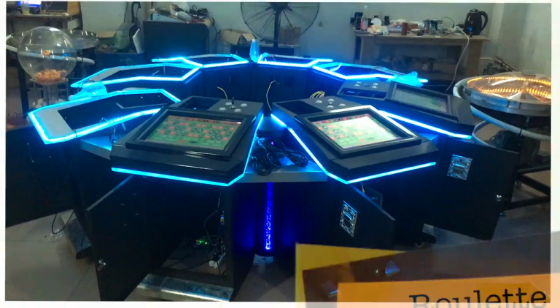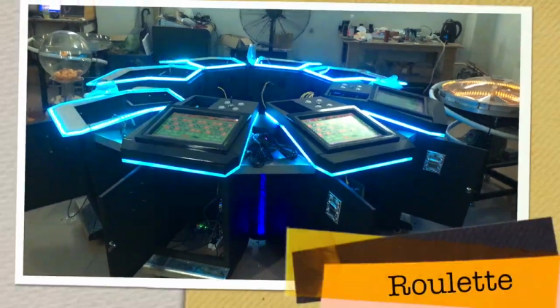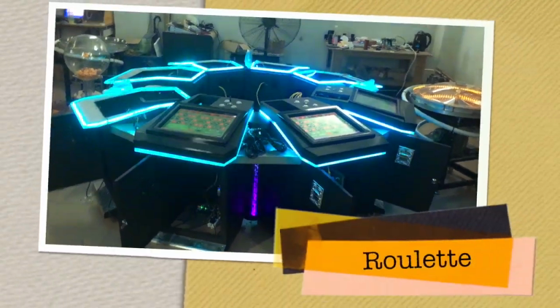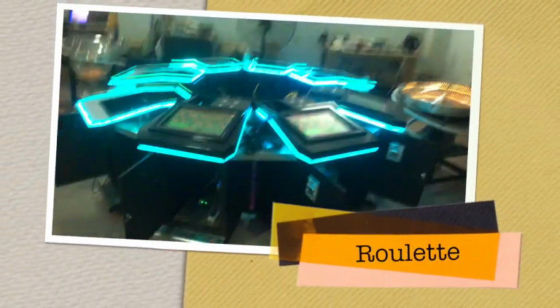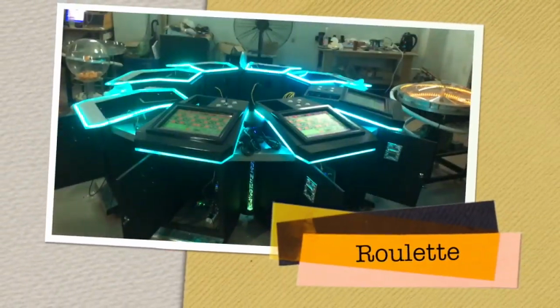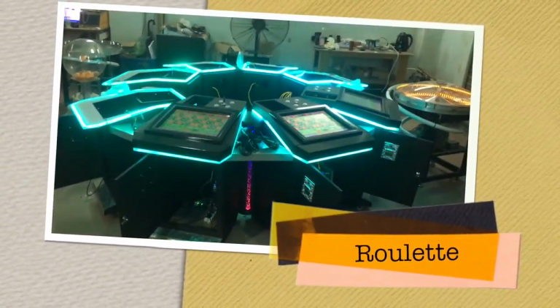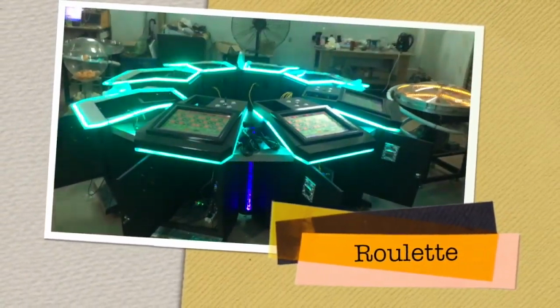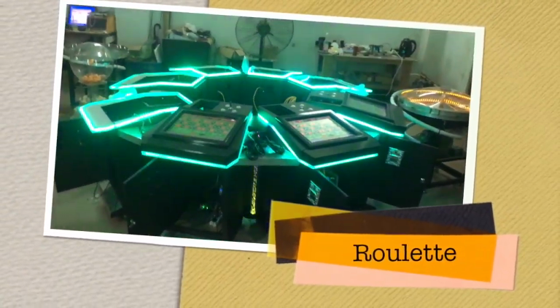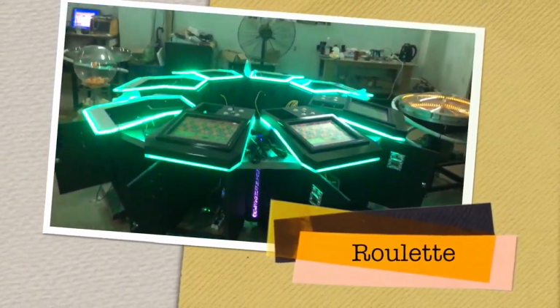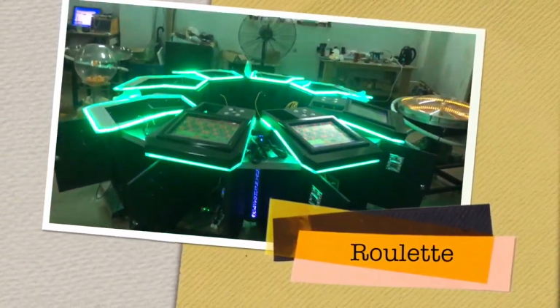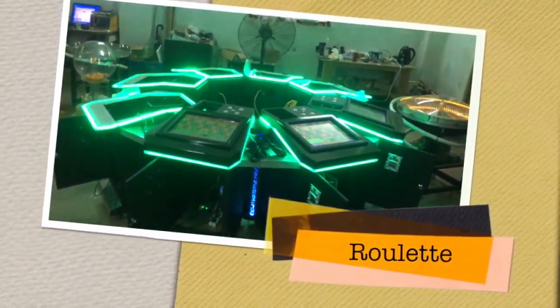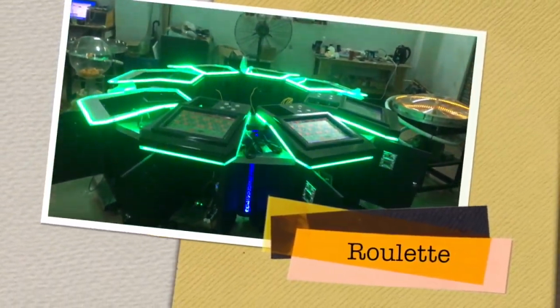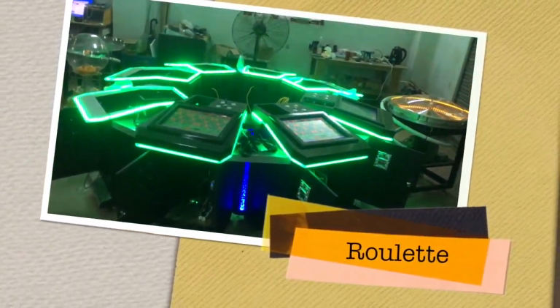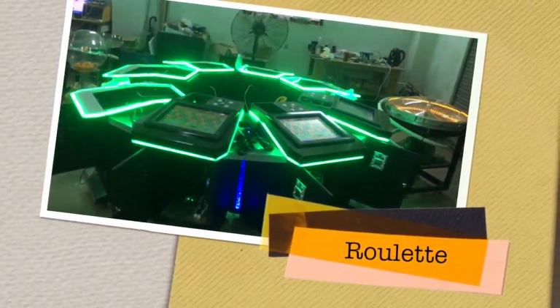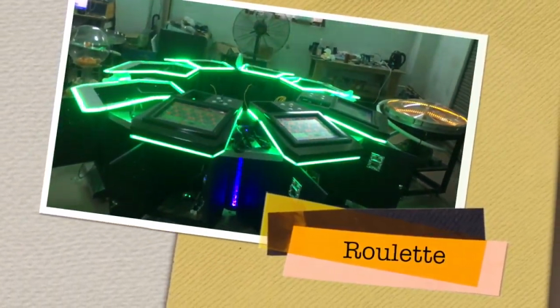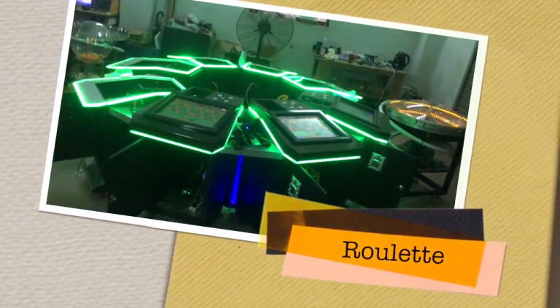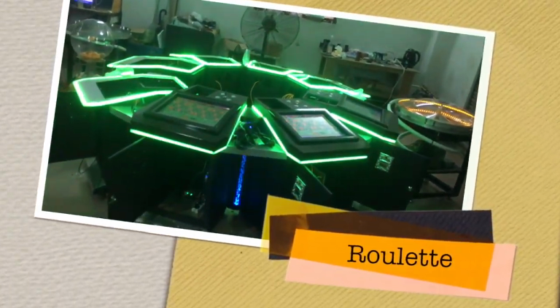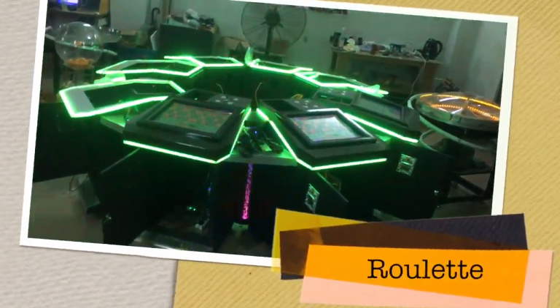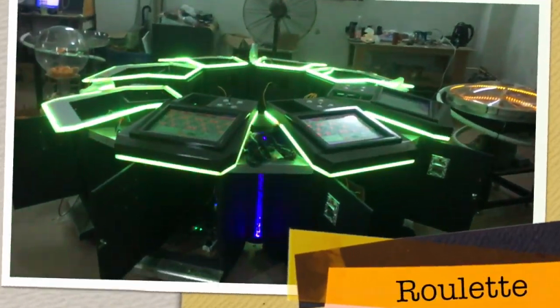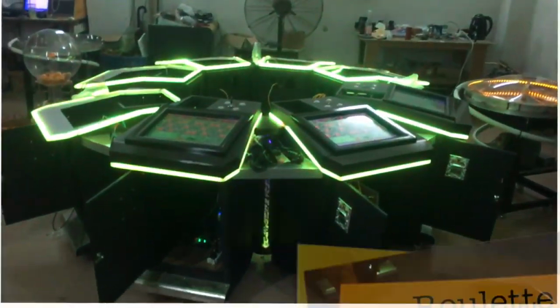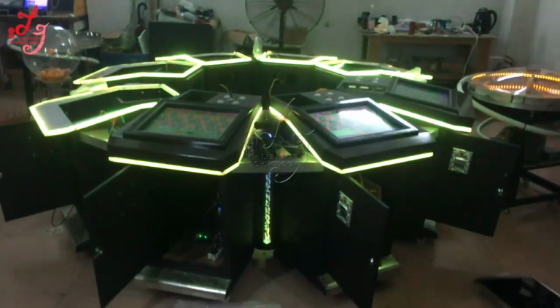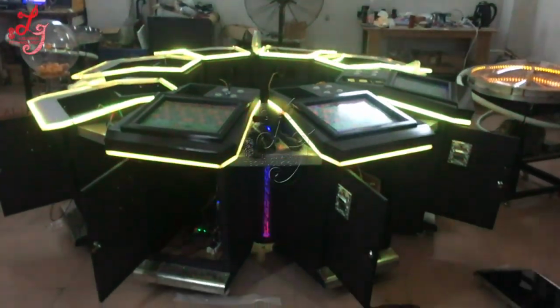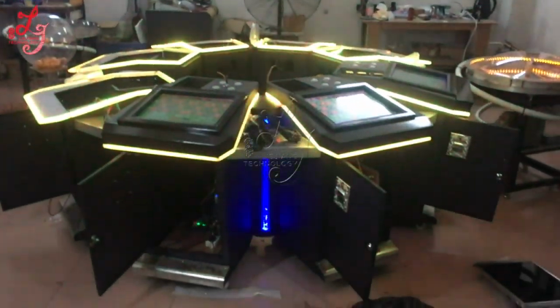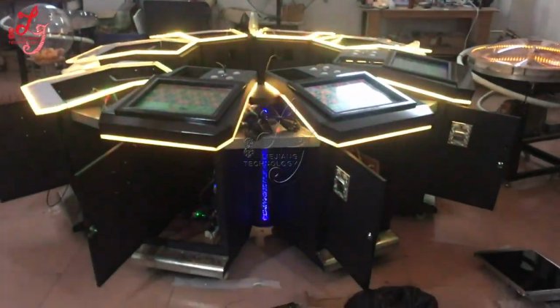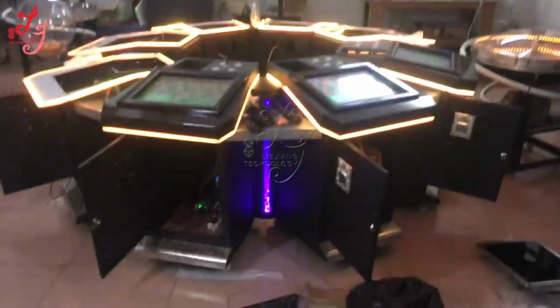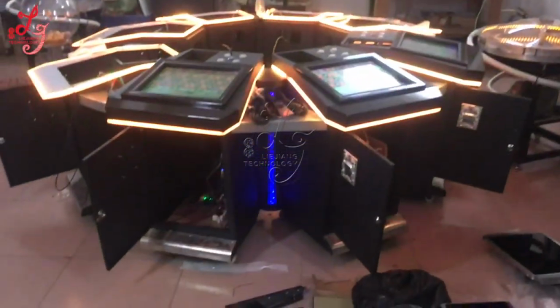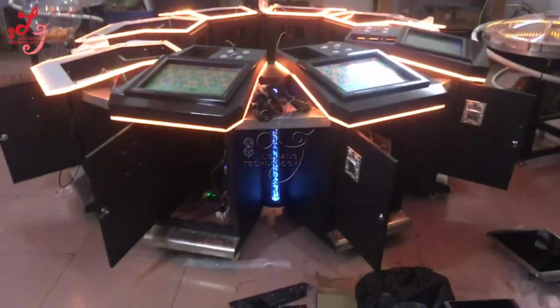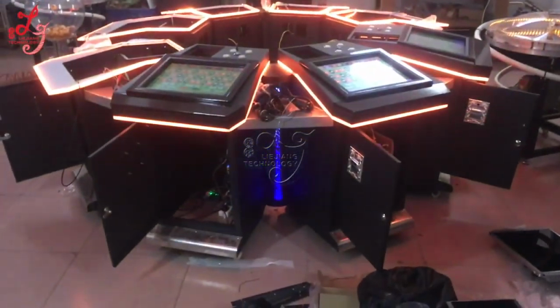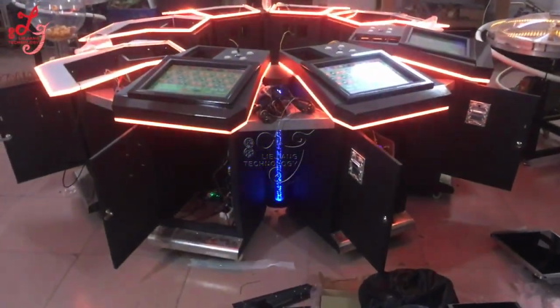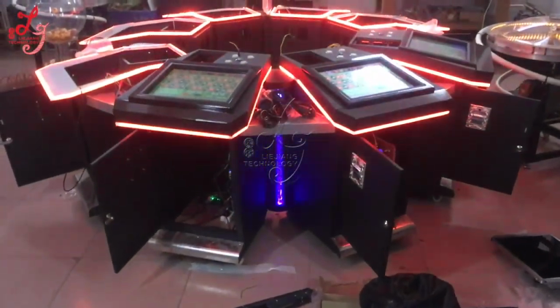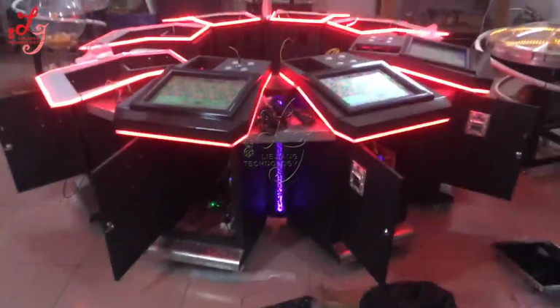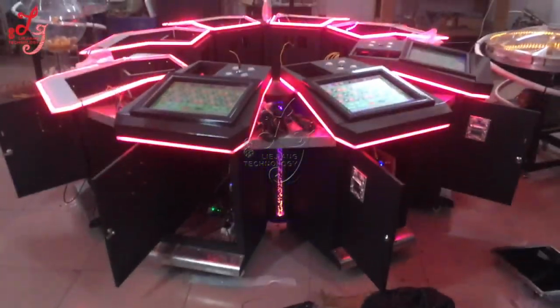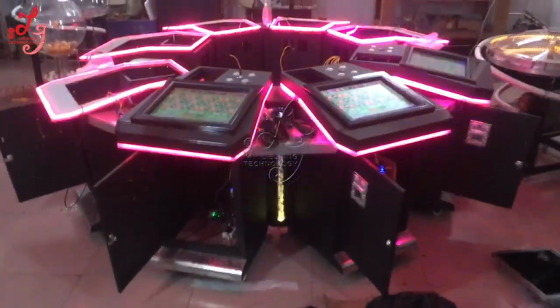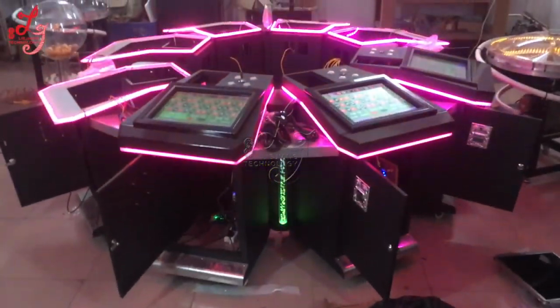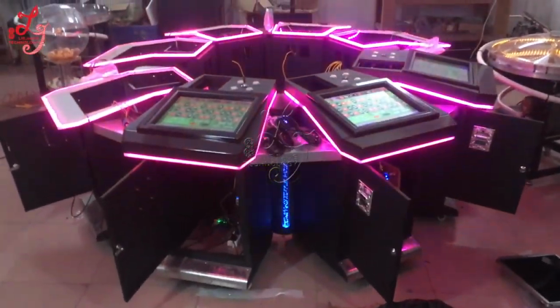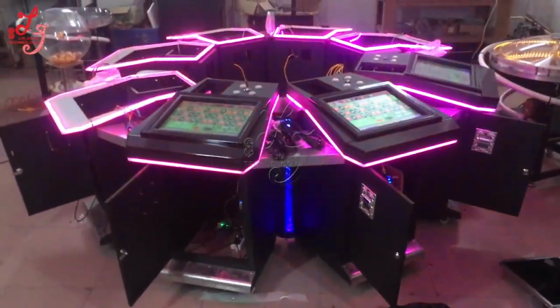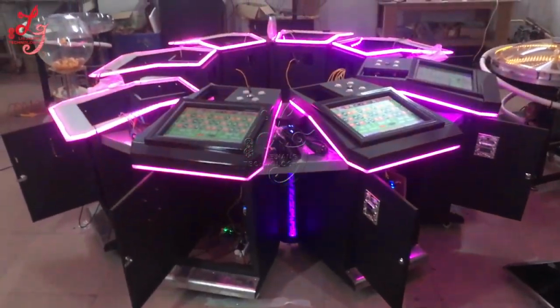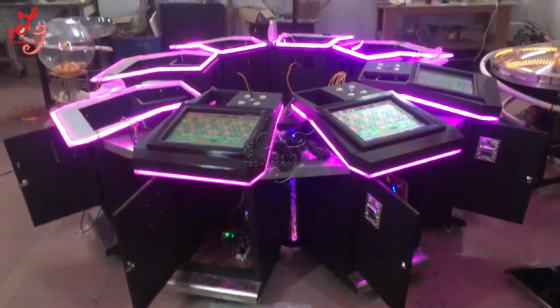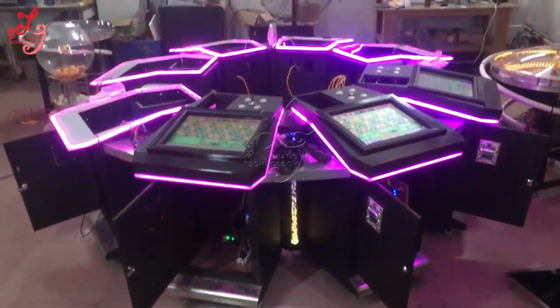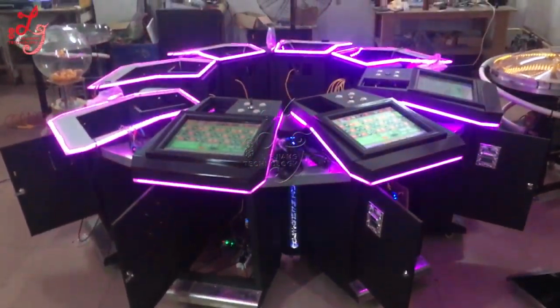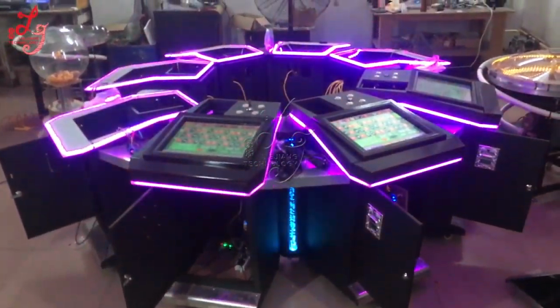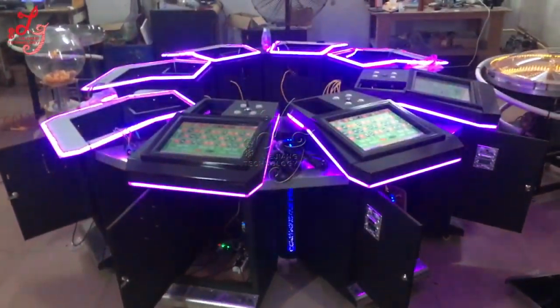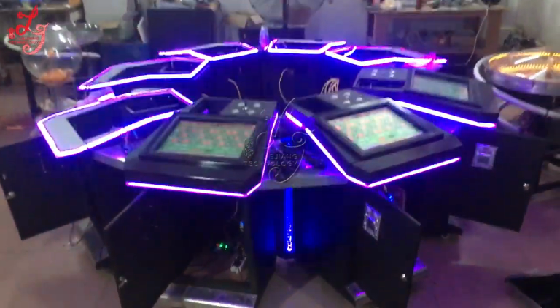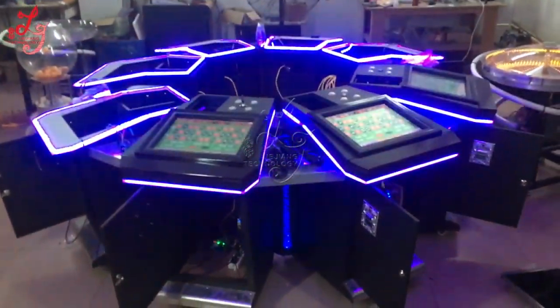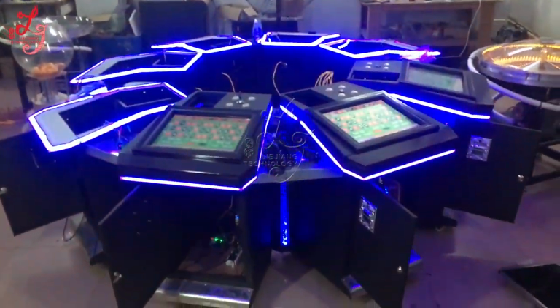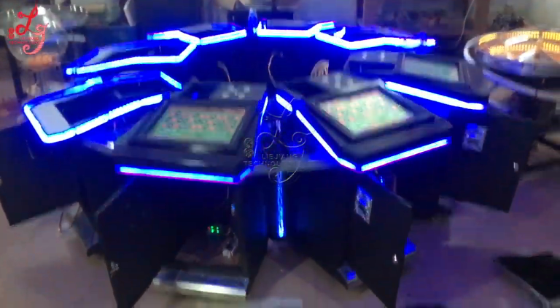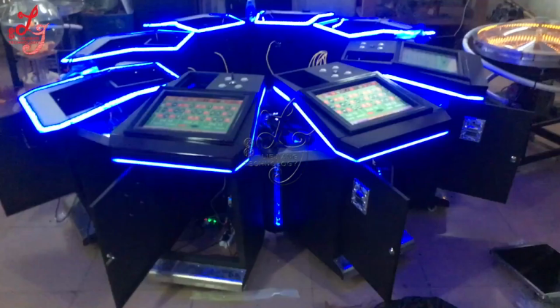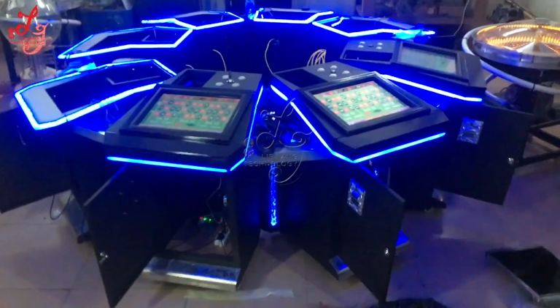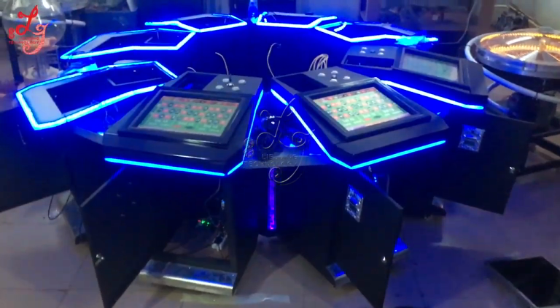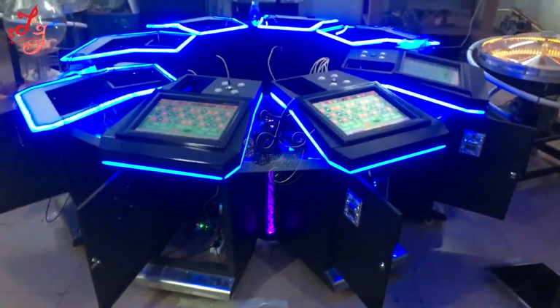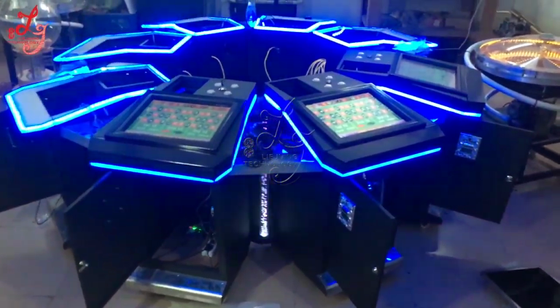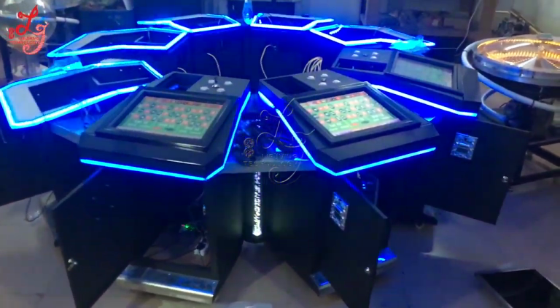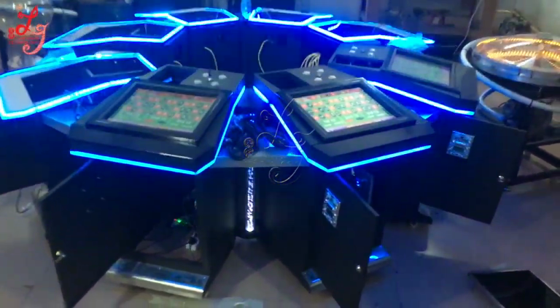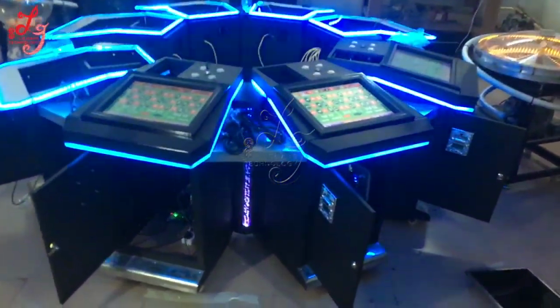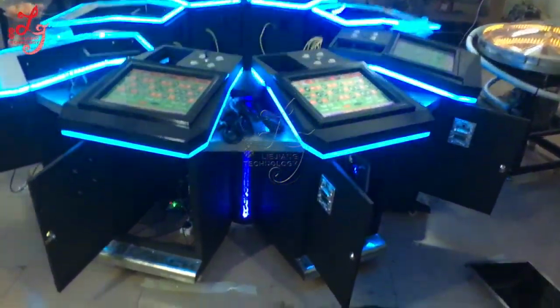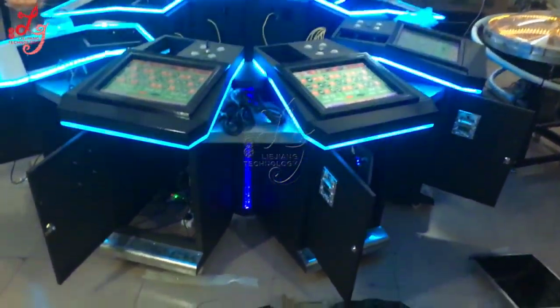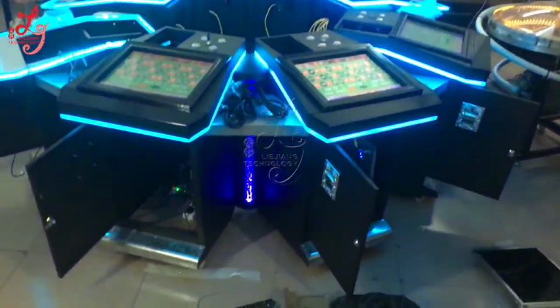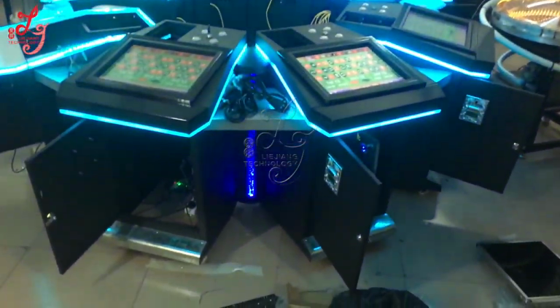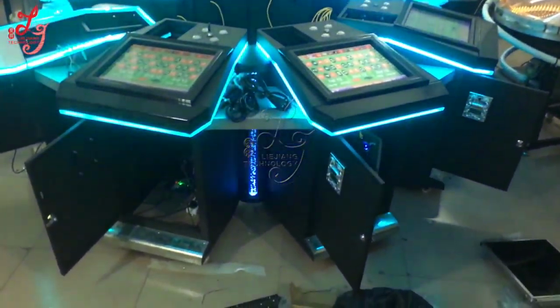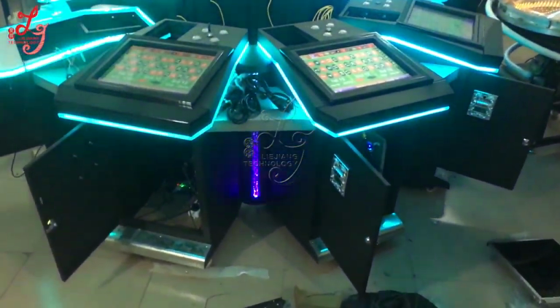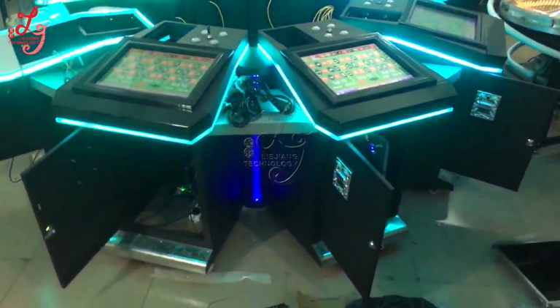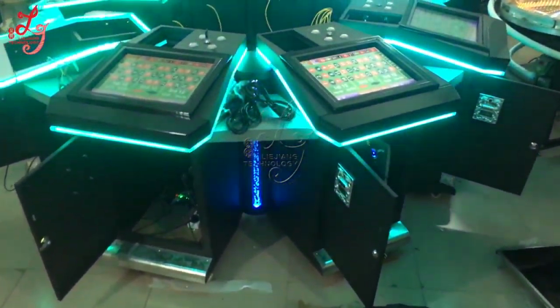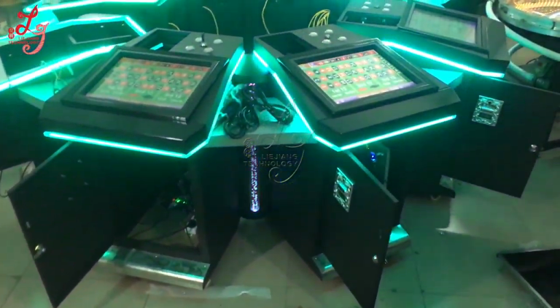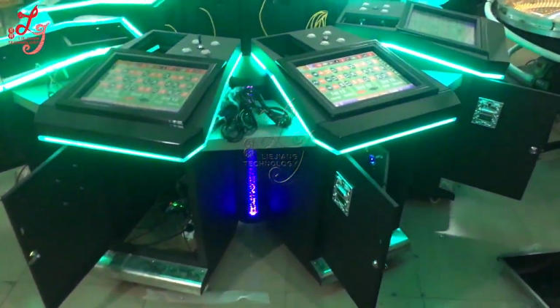Hi, this is Chris. This is a 1x1 house. This is an 8 player roulette machine. We are building it.